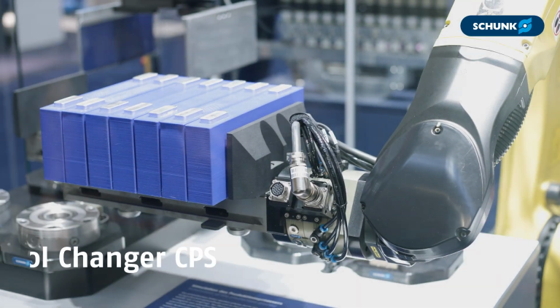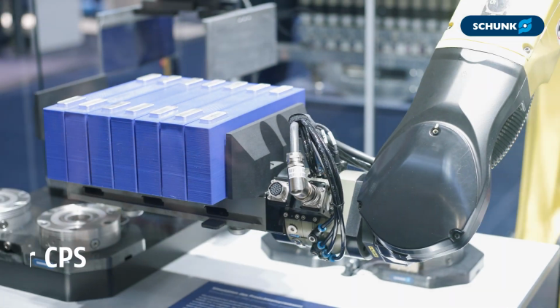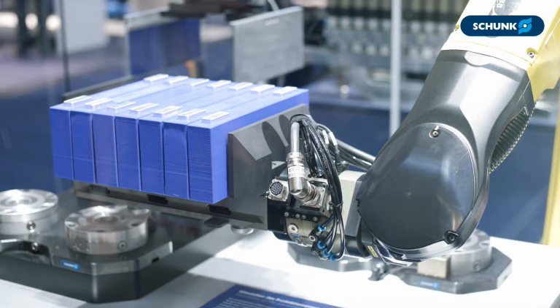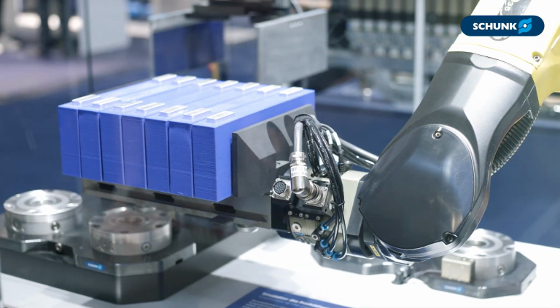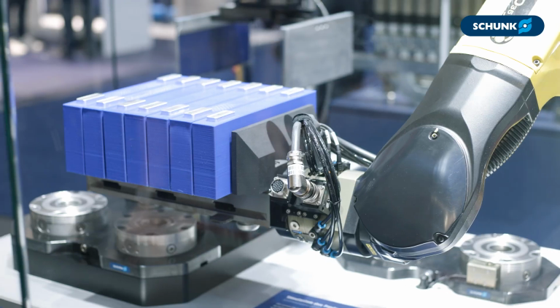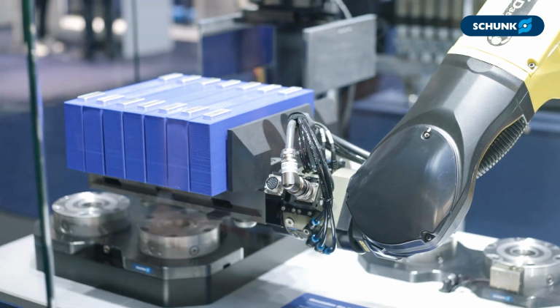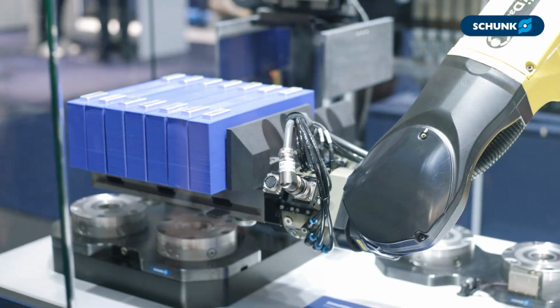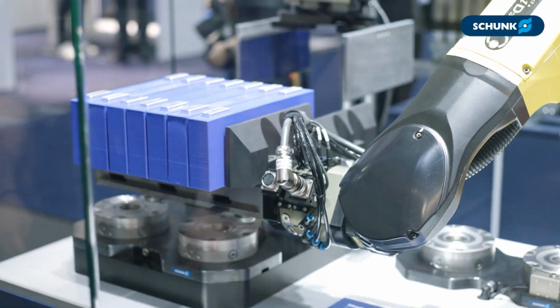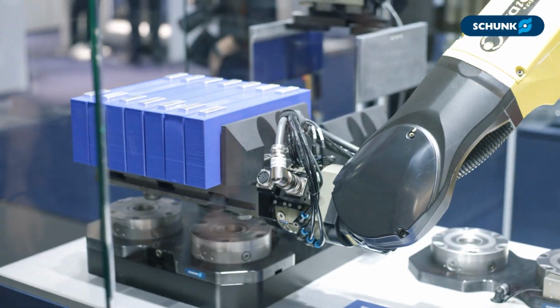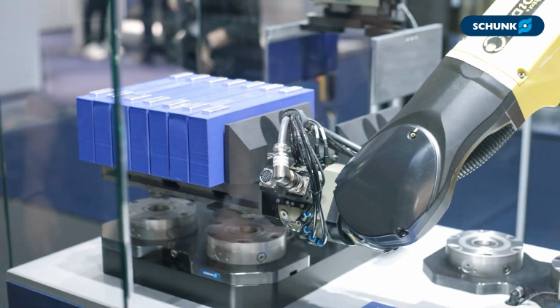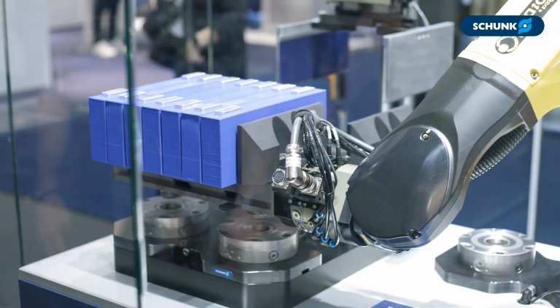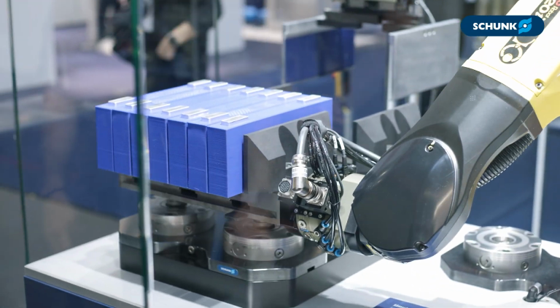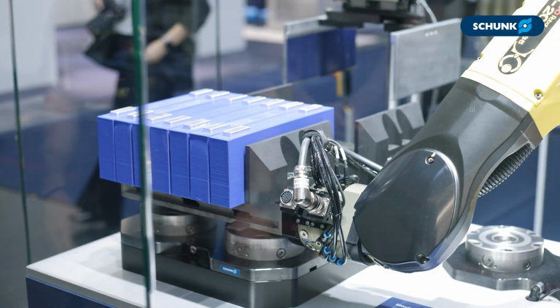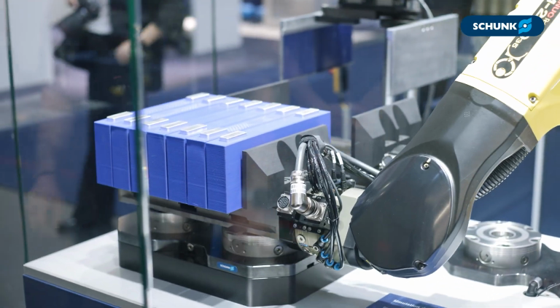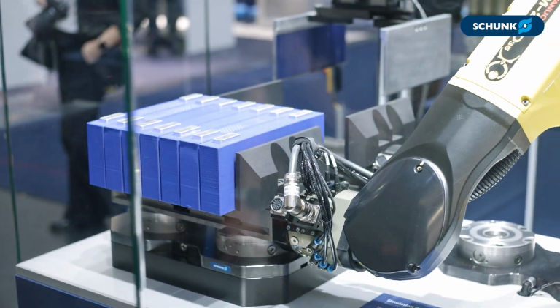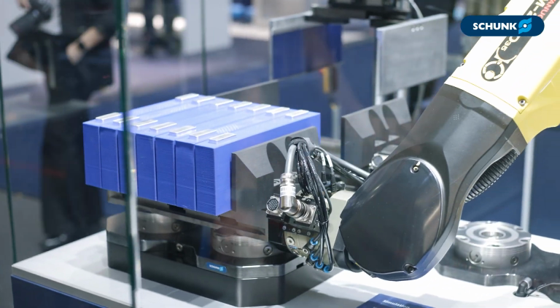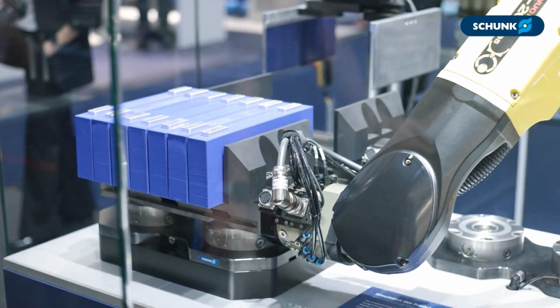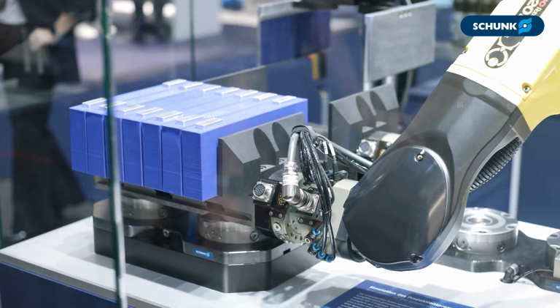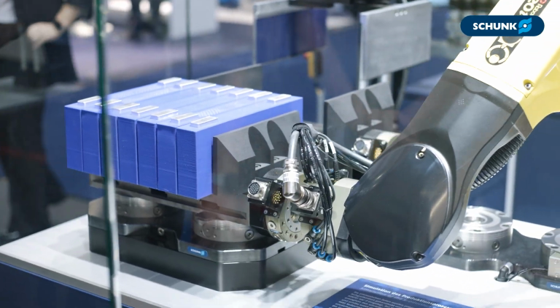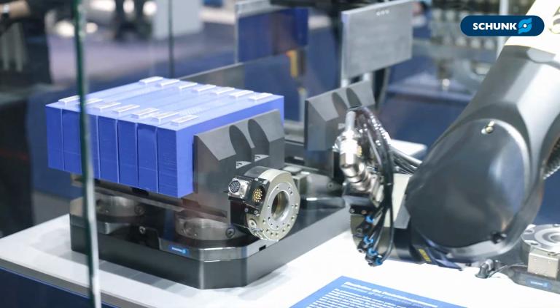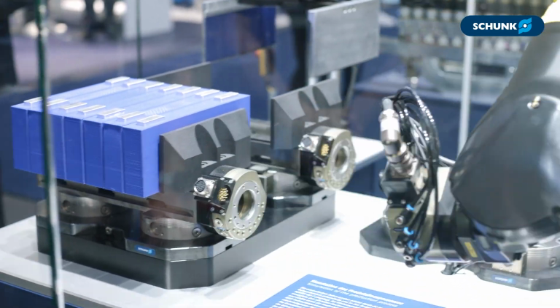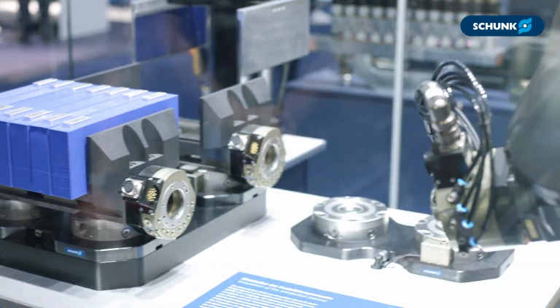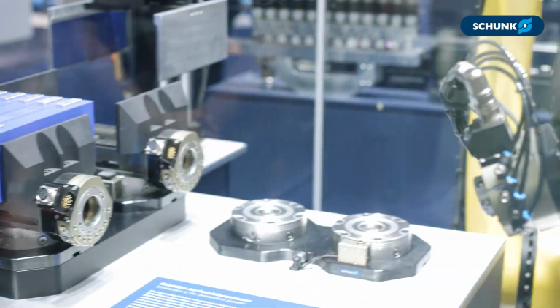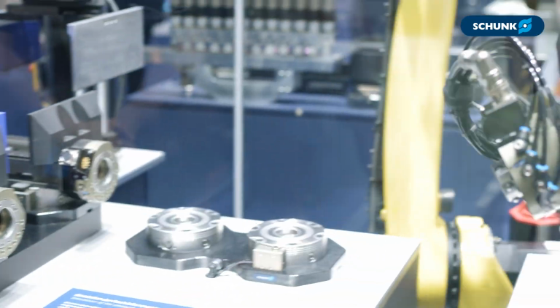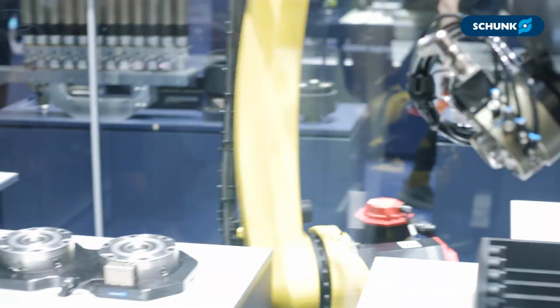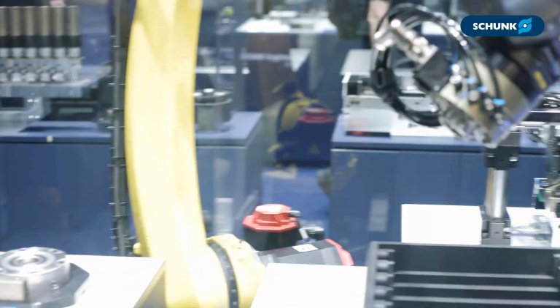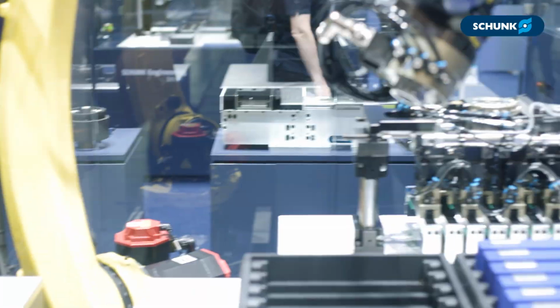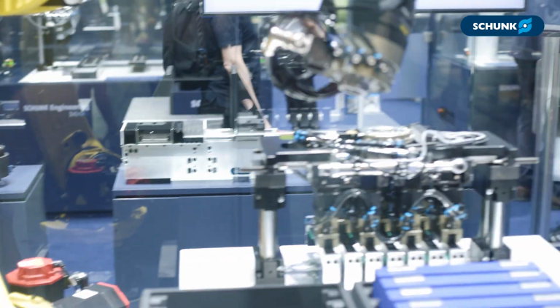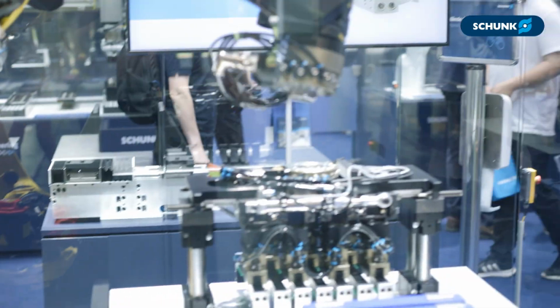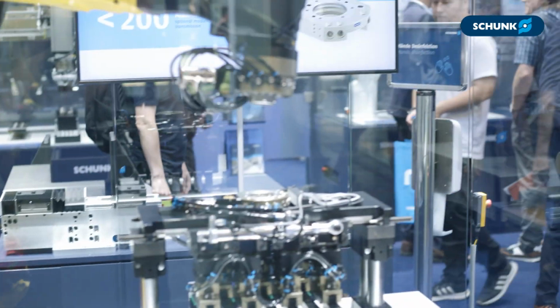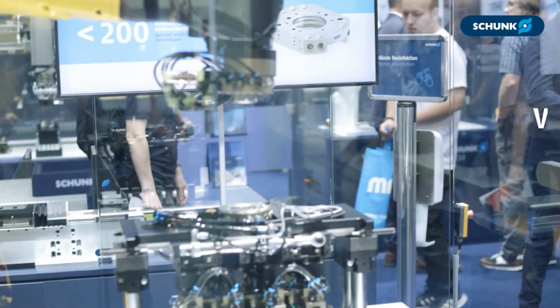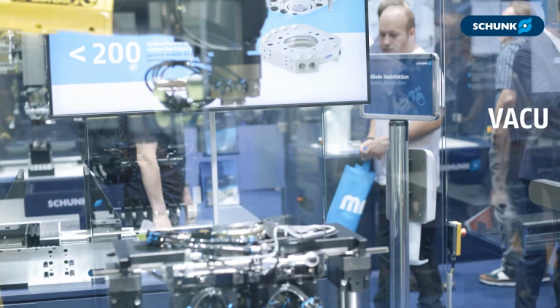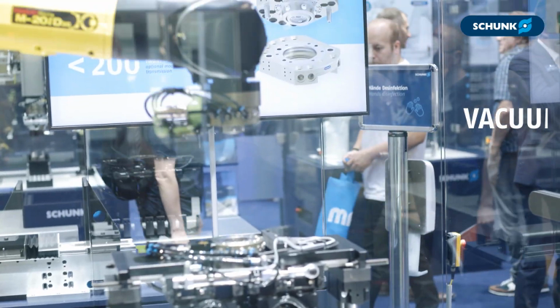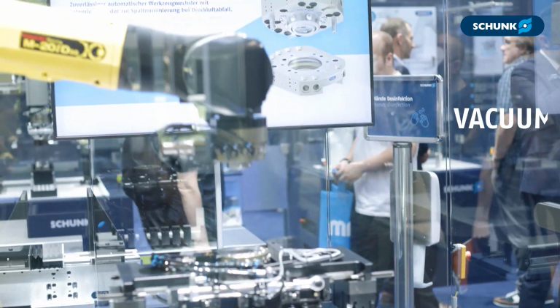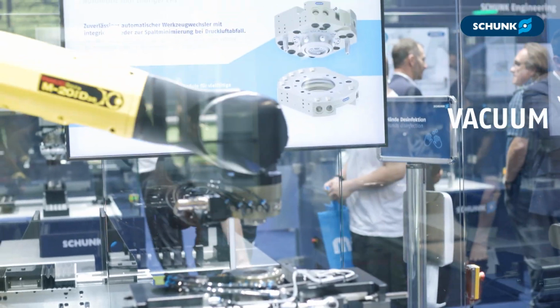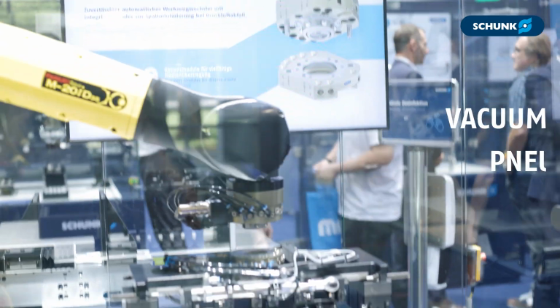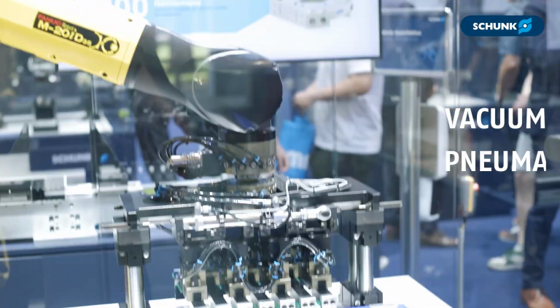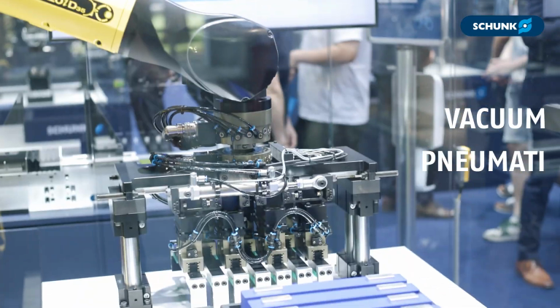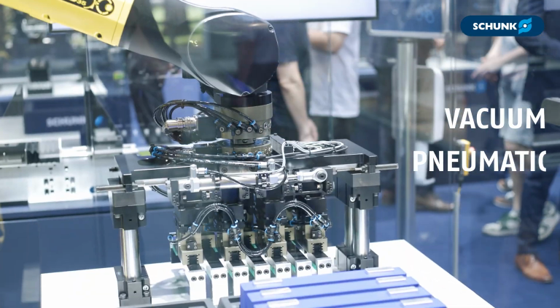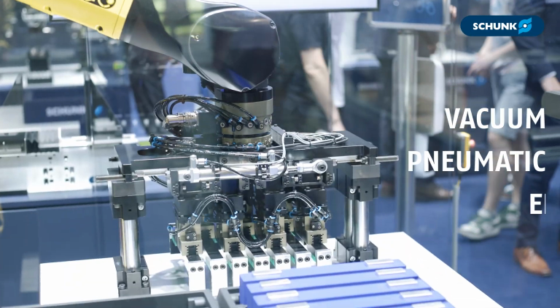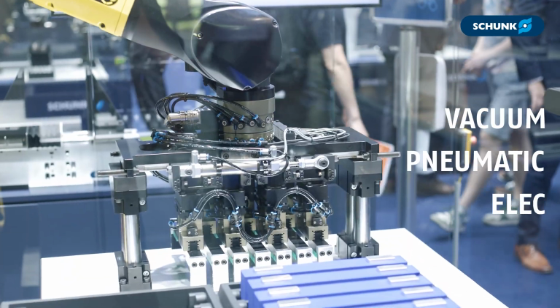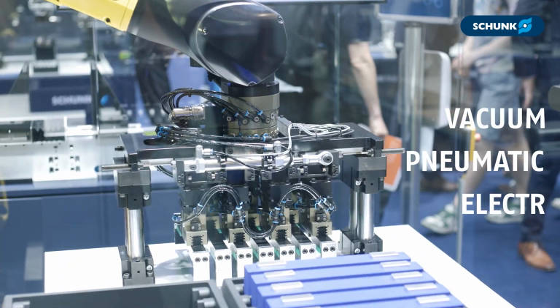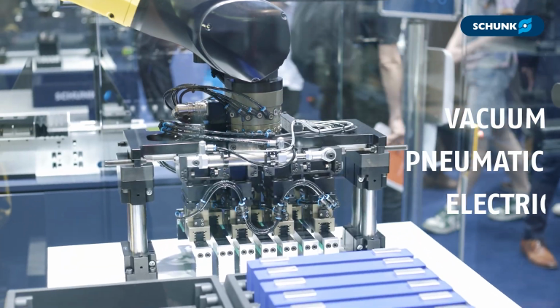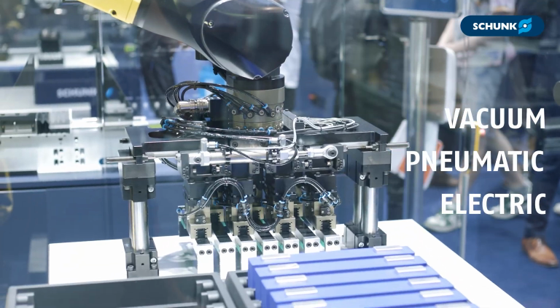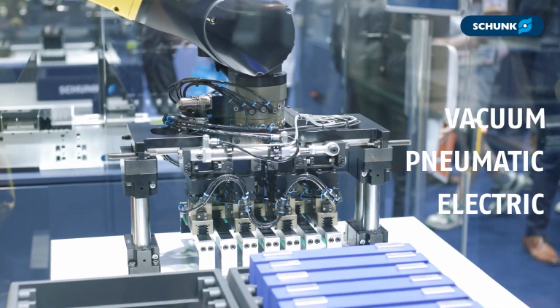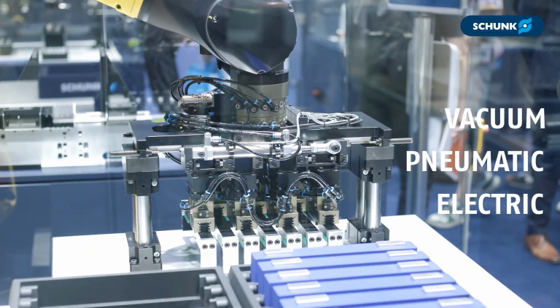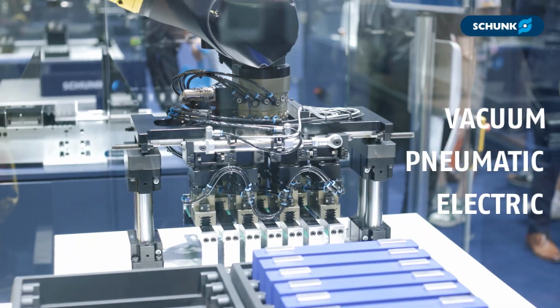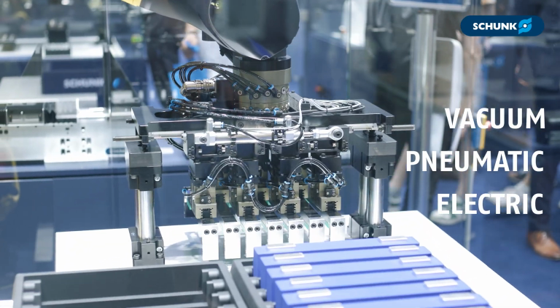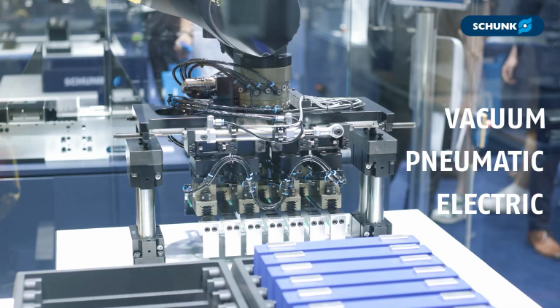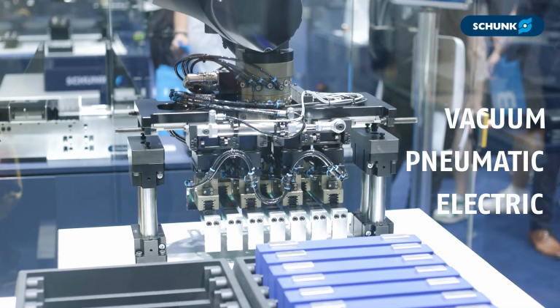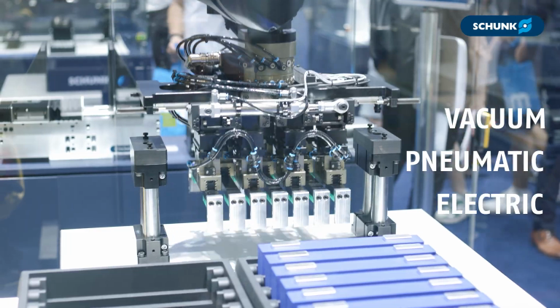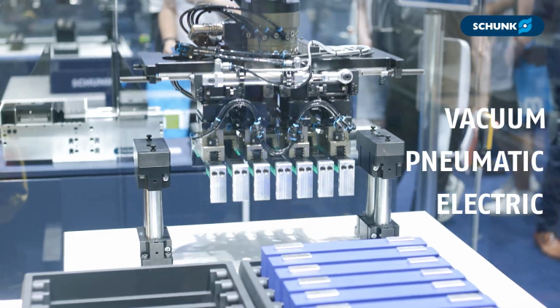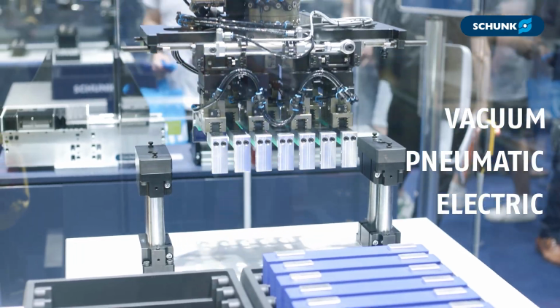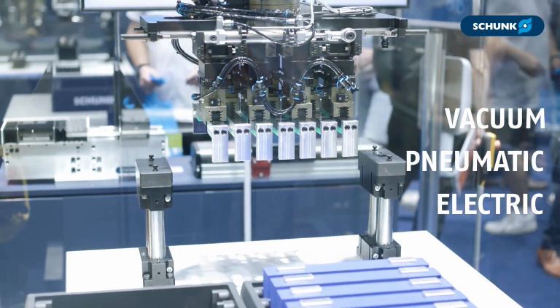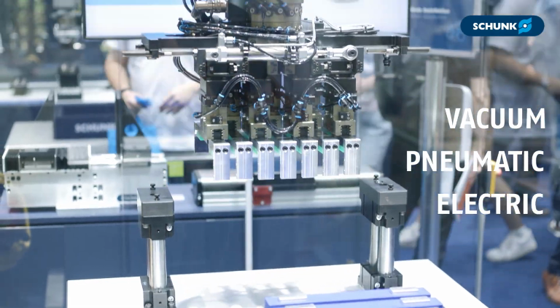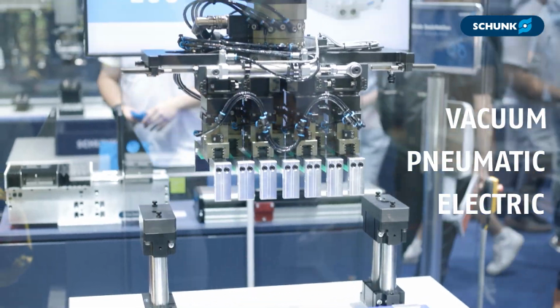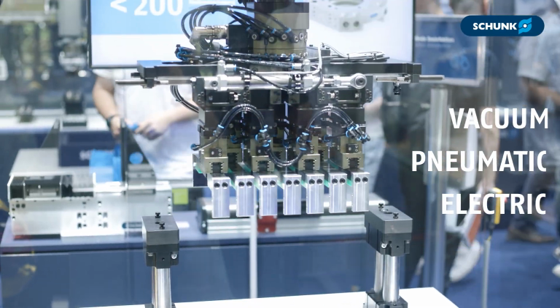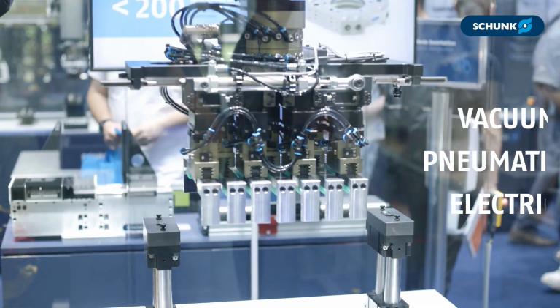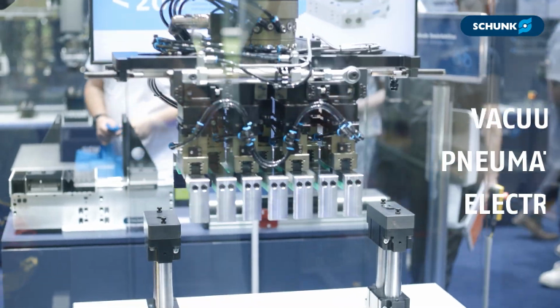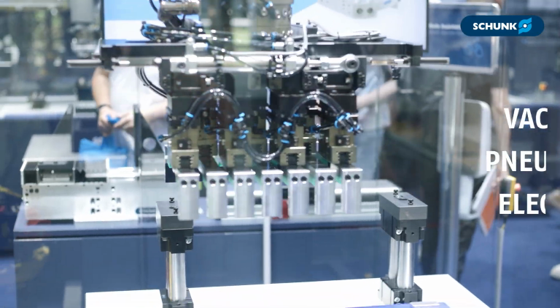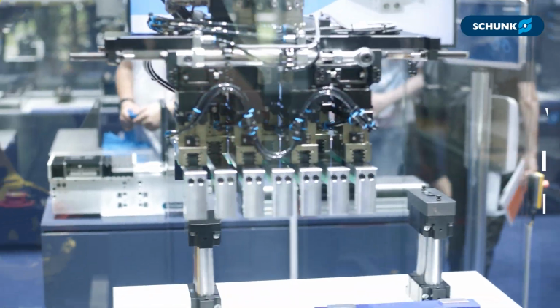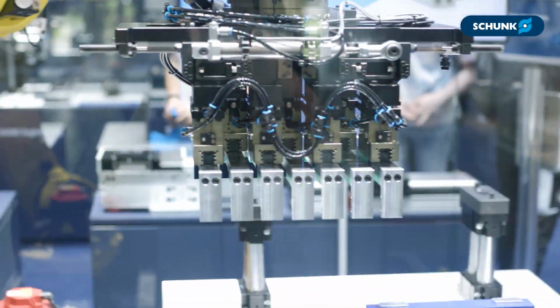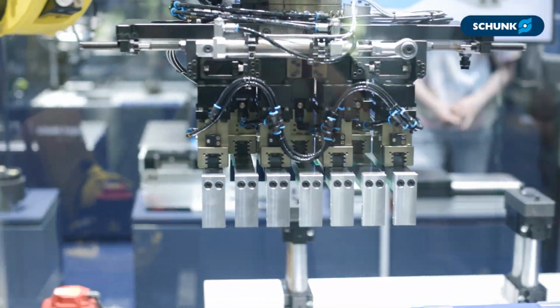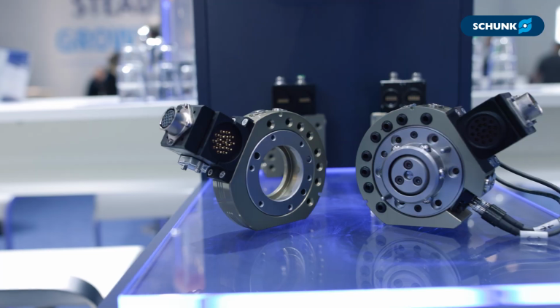Compatible with any robot and any end-of-arm tool — whether it's vacuum, pneumatic, or electric — one system can make you more parts.